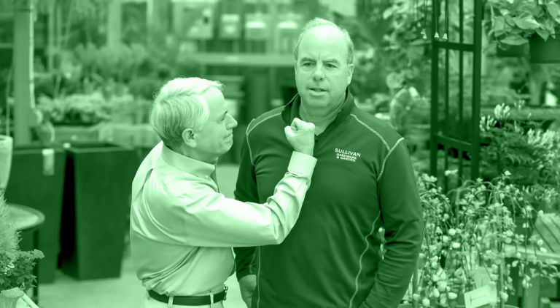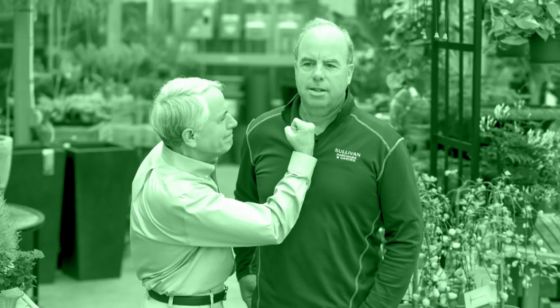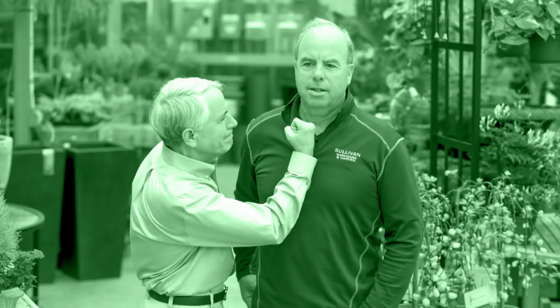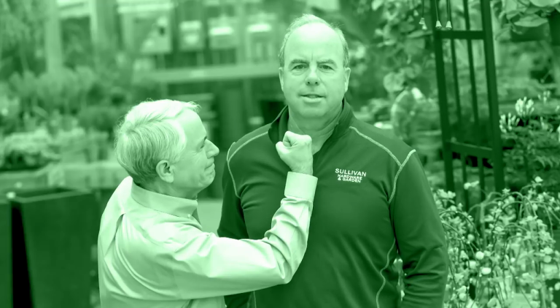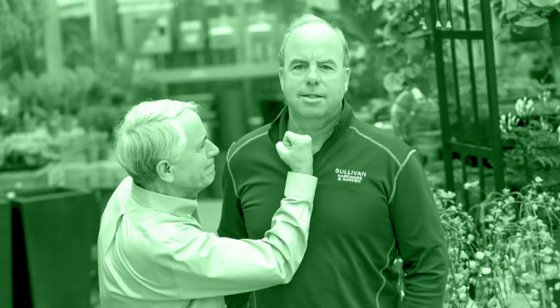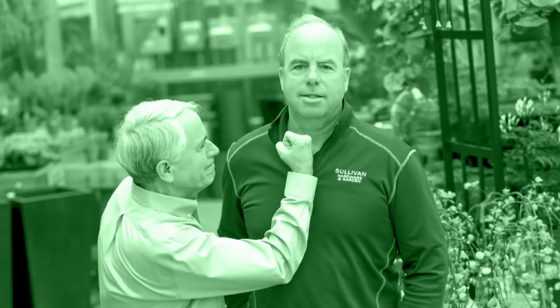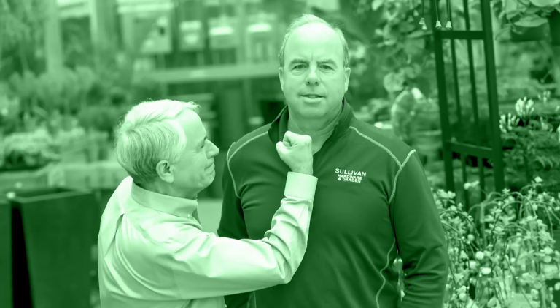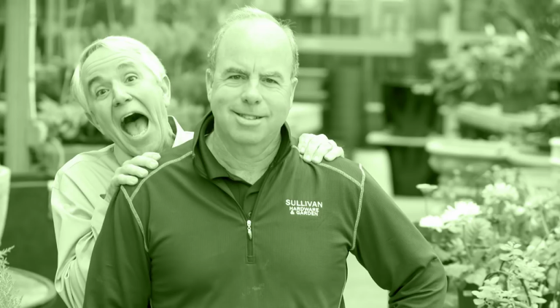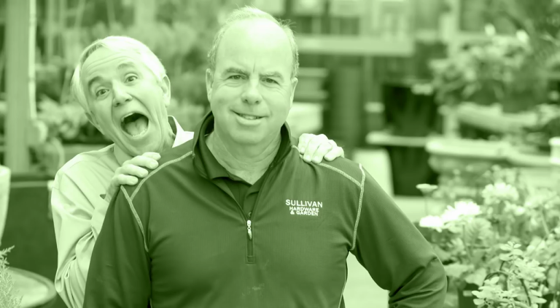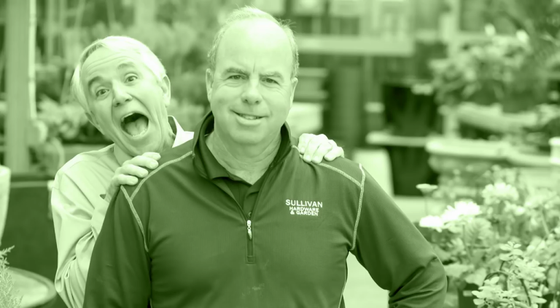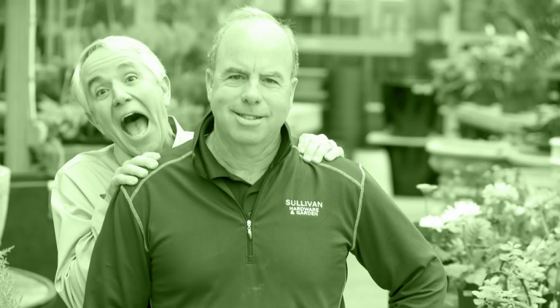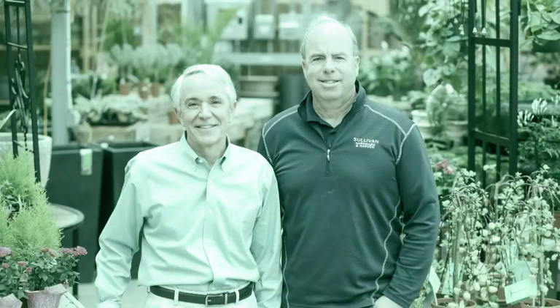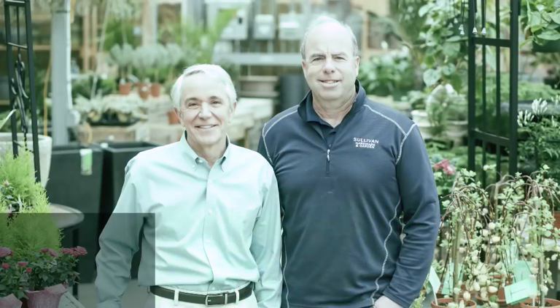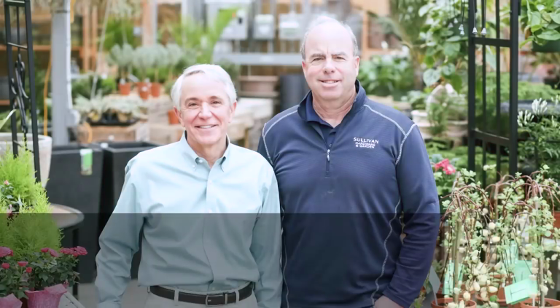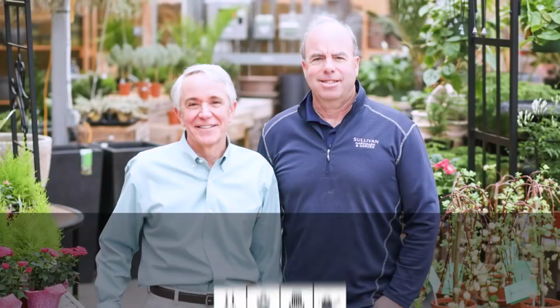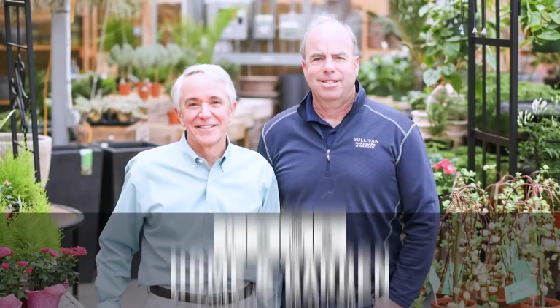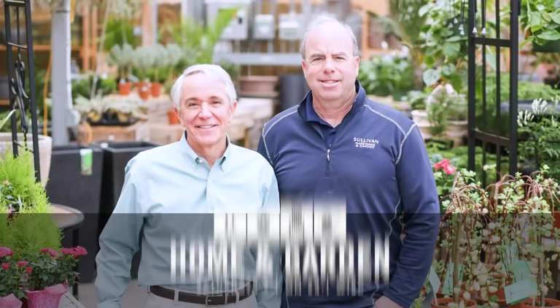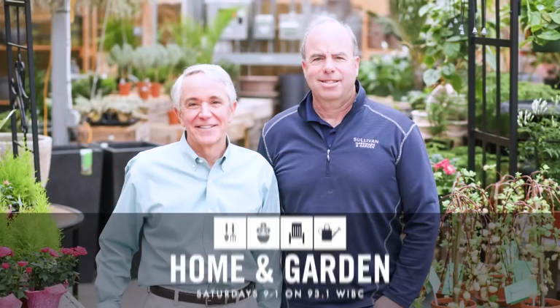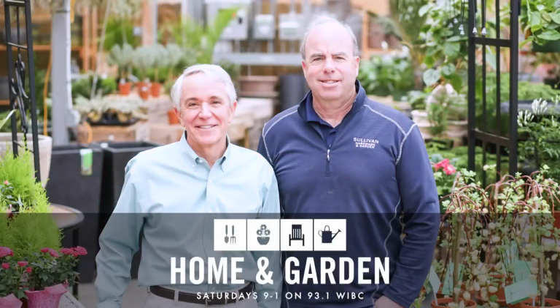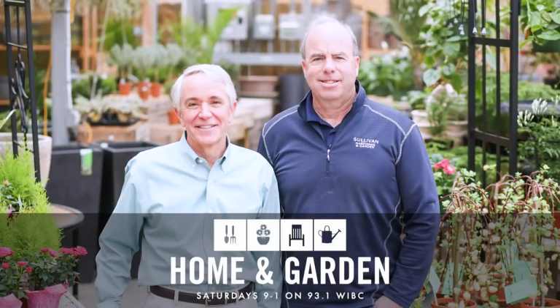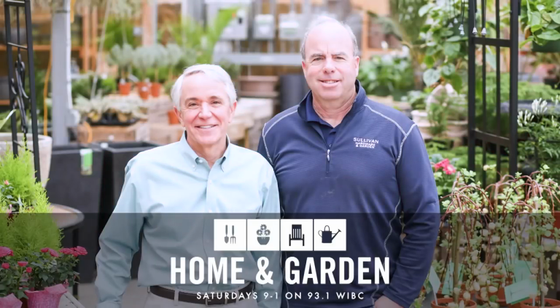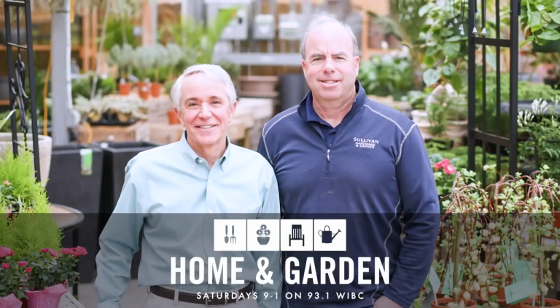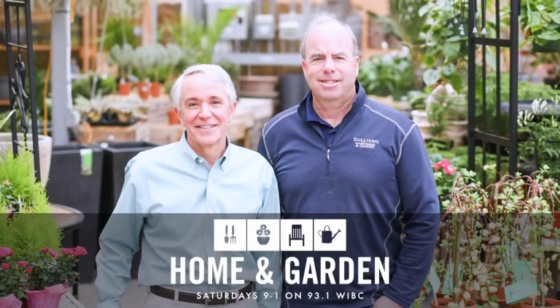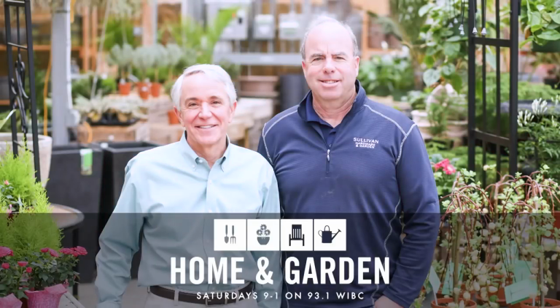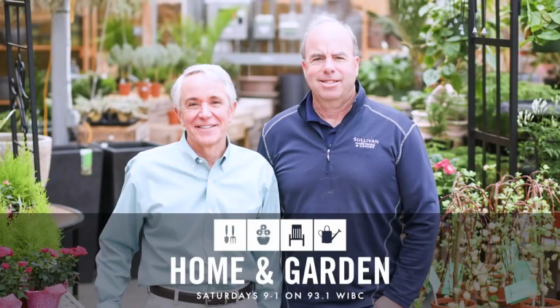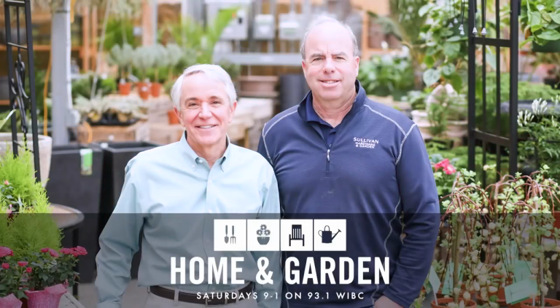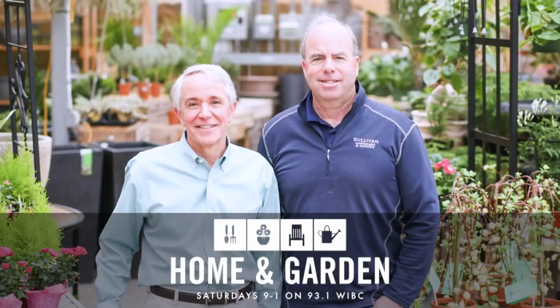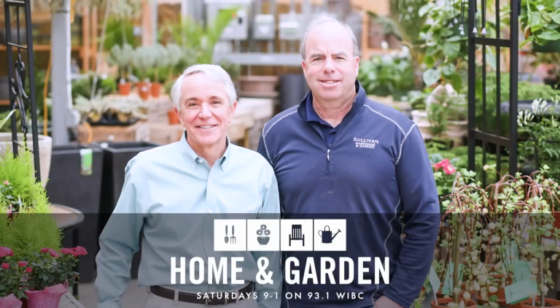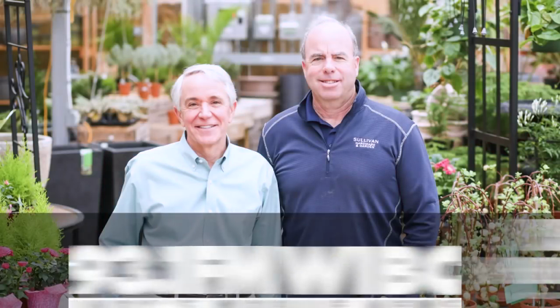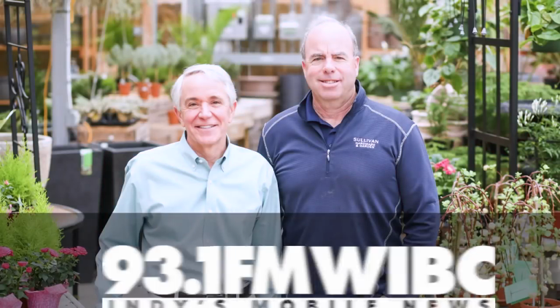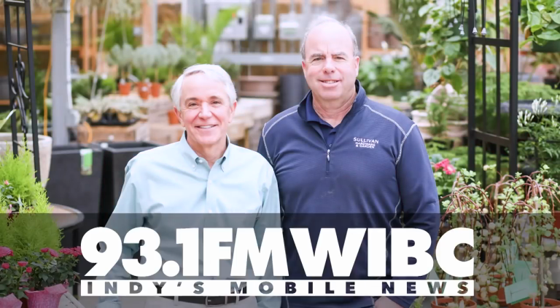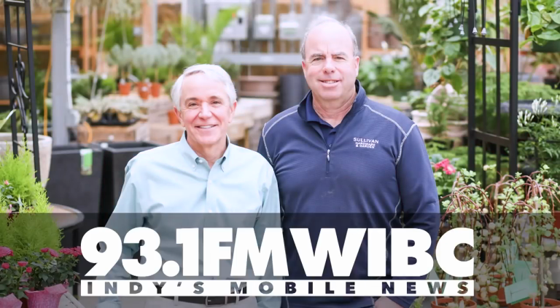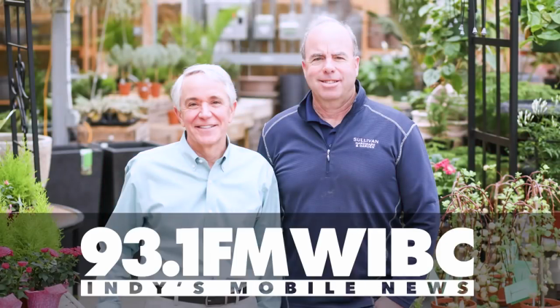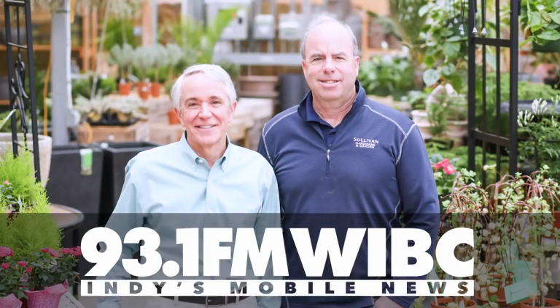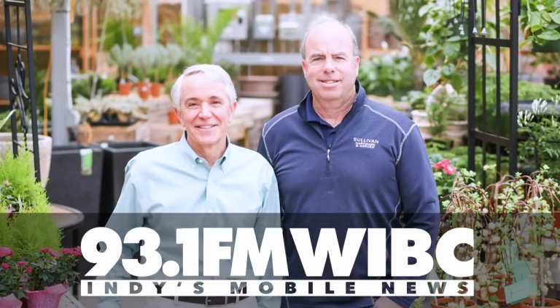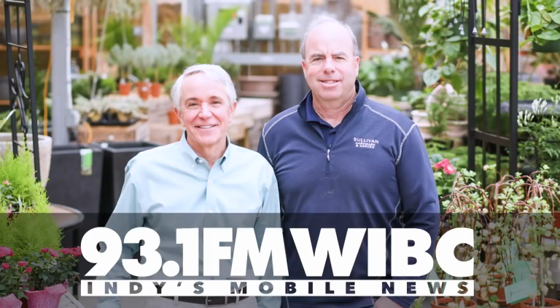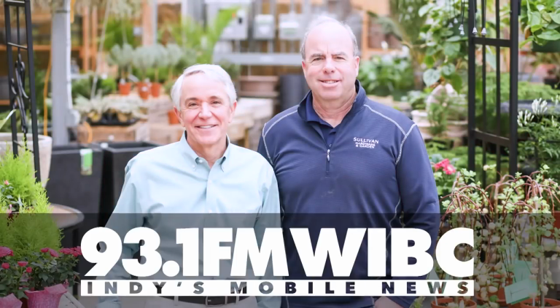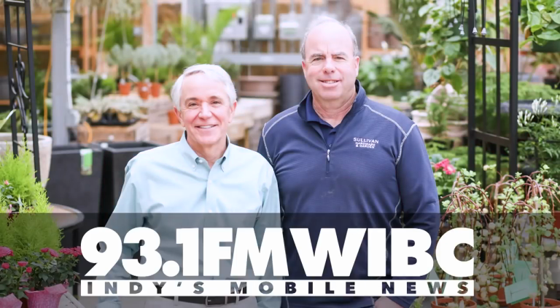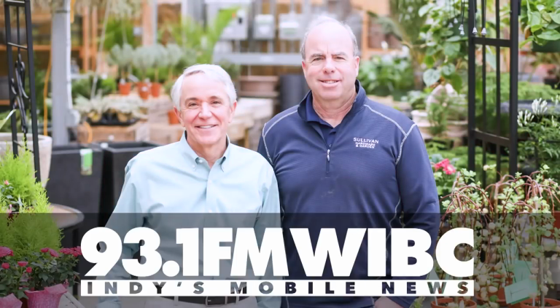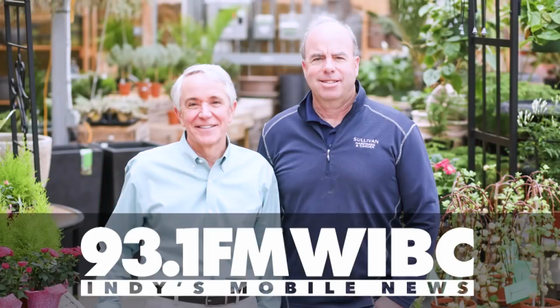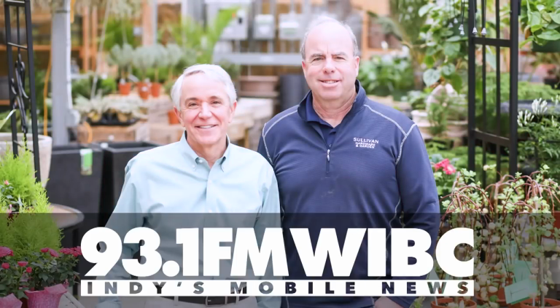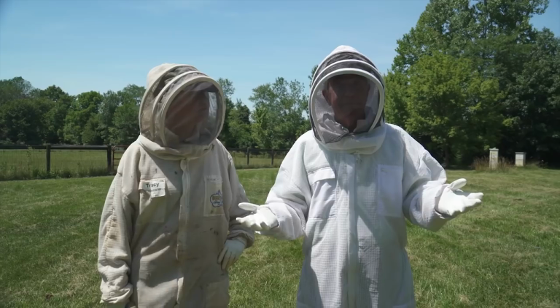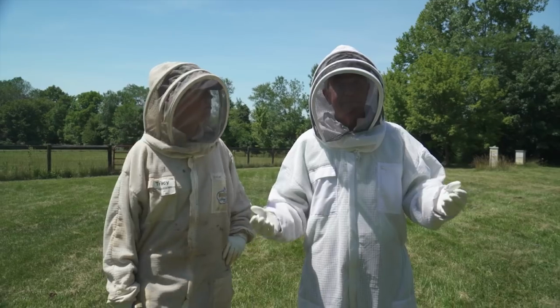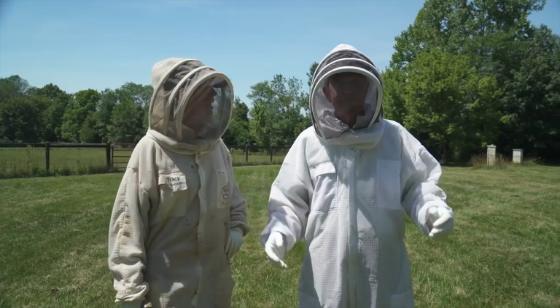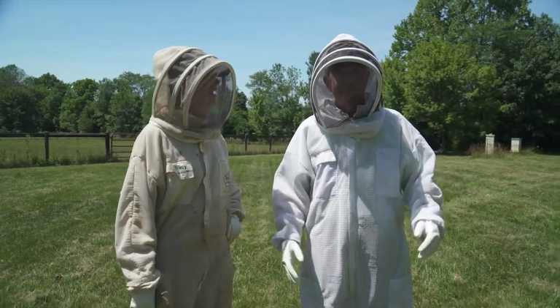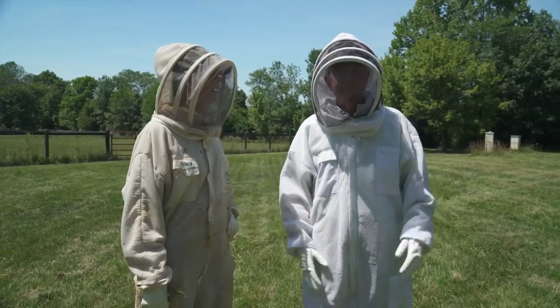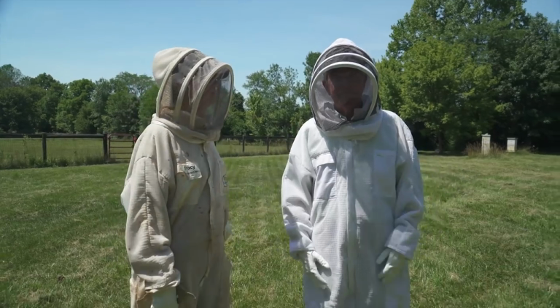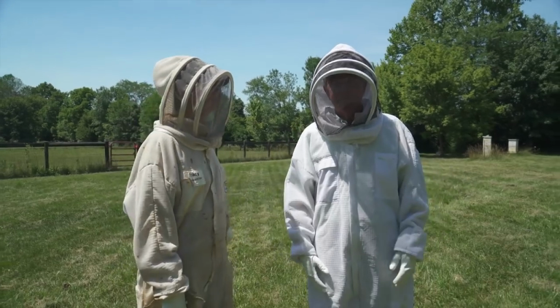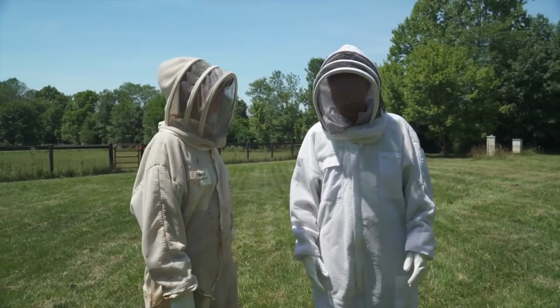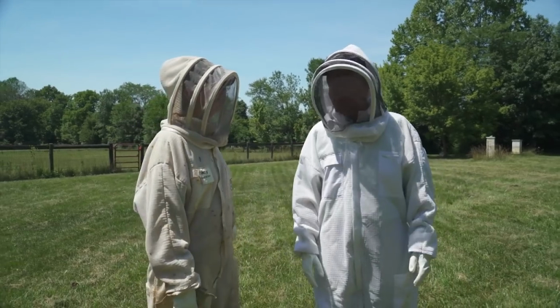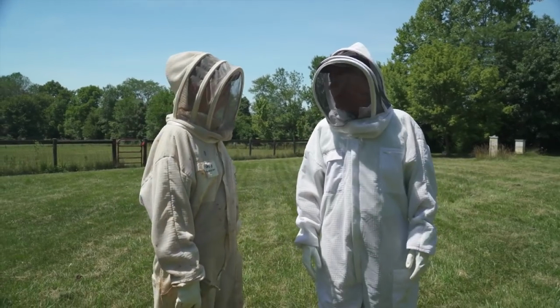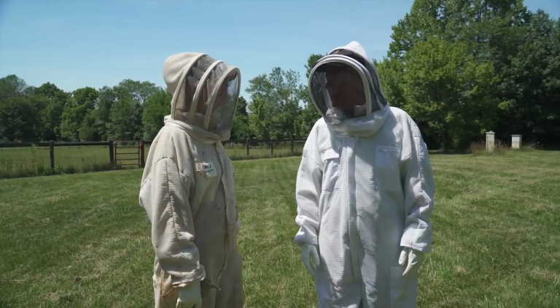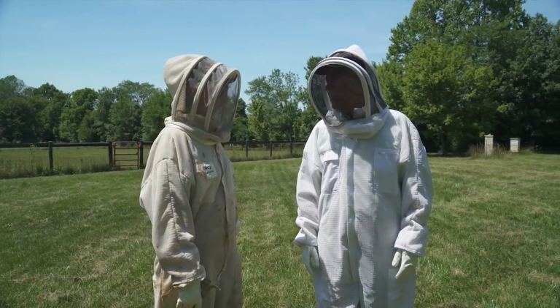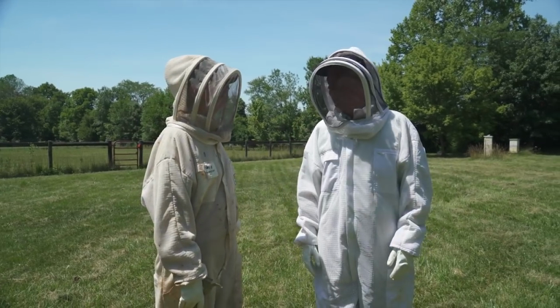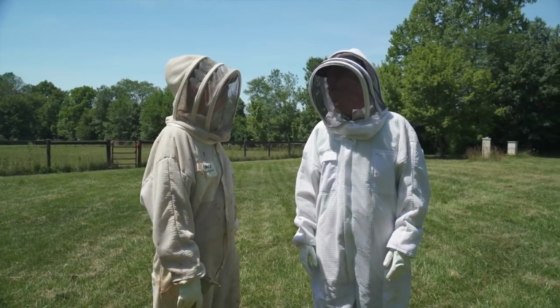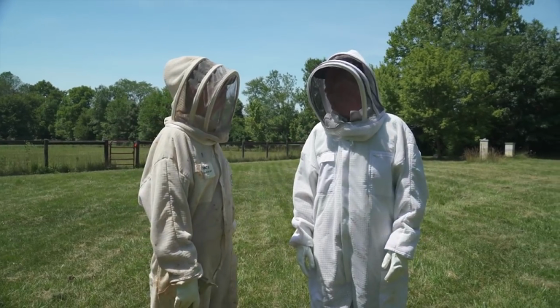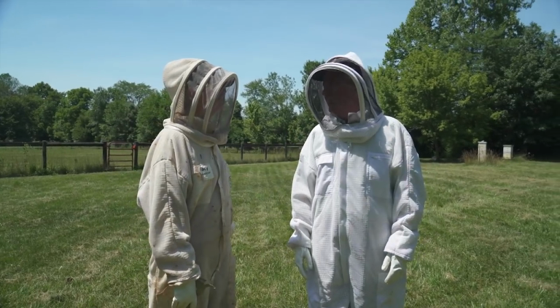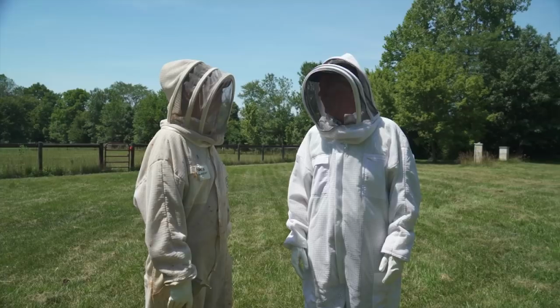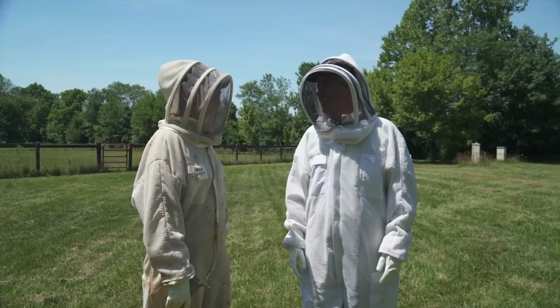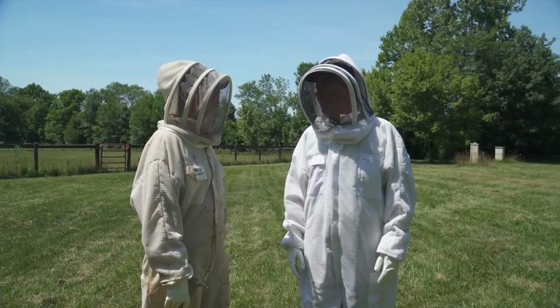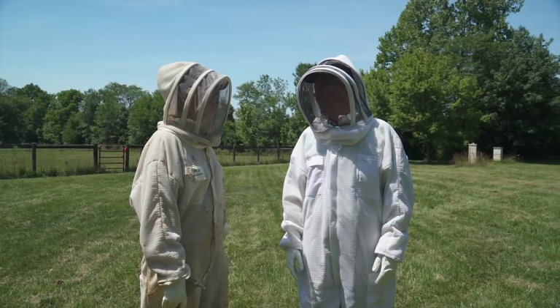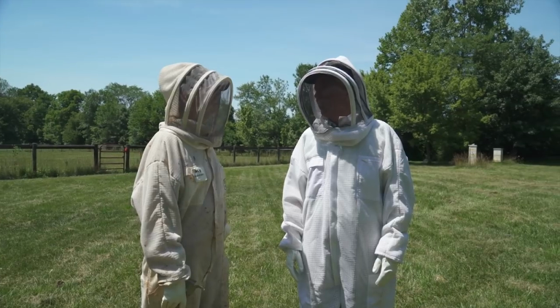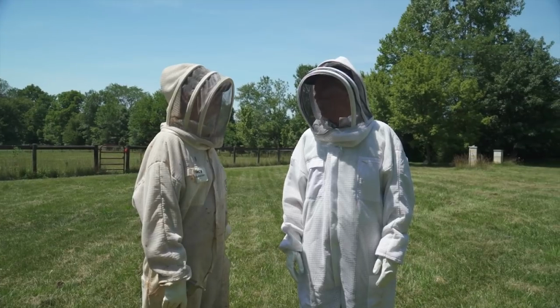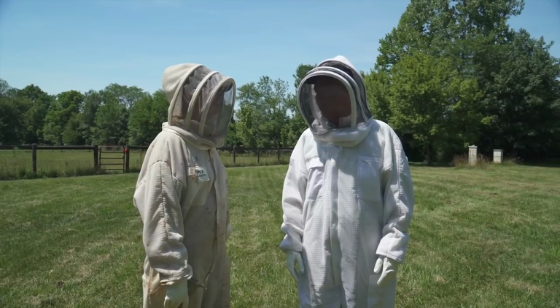93 WIBC on the road to teach you about bees. Where's Pat? Are you kidding? He's never coming.